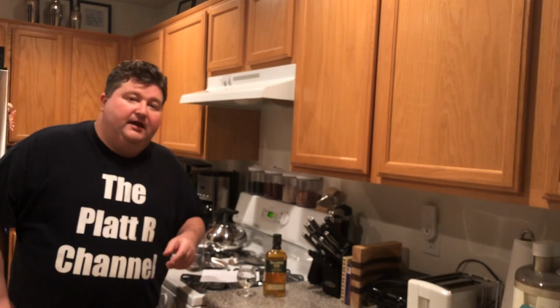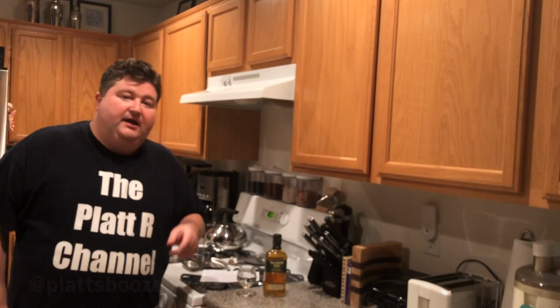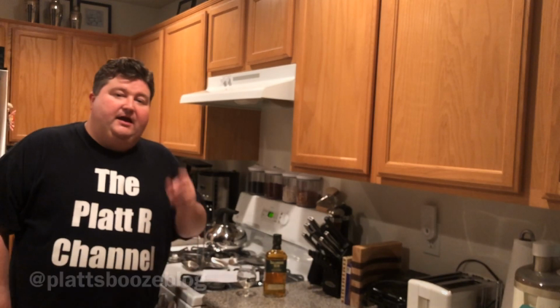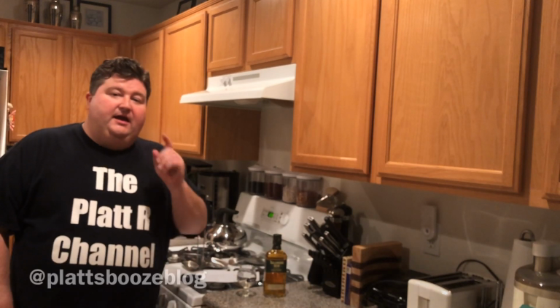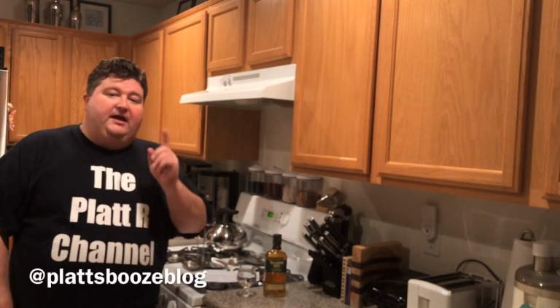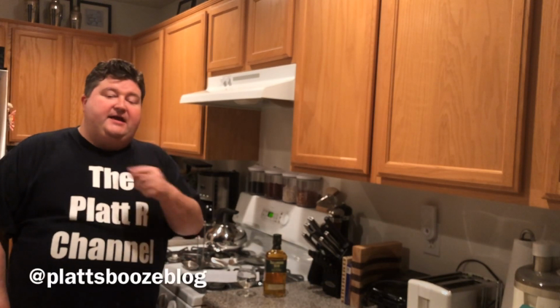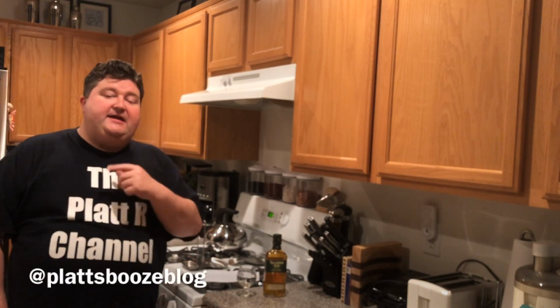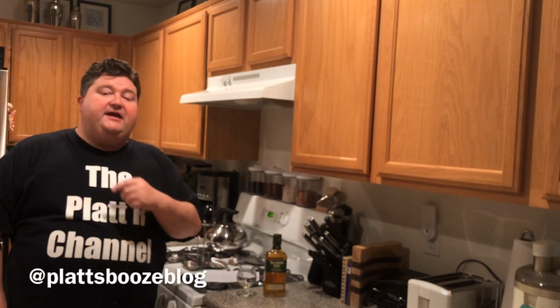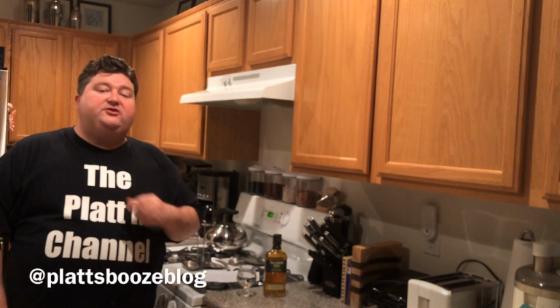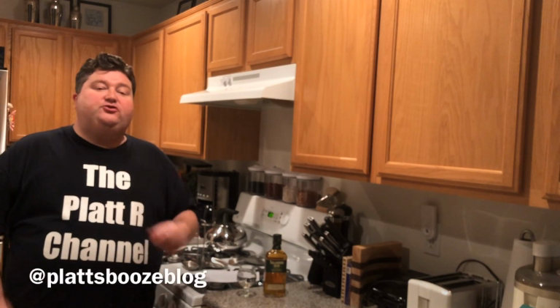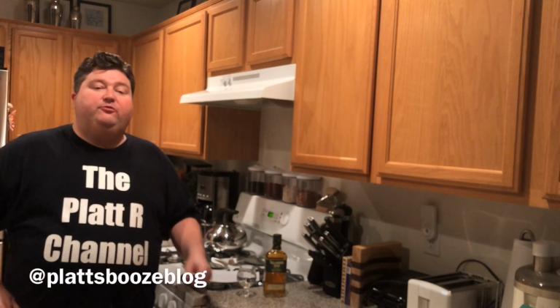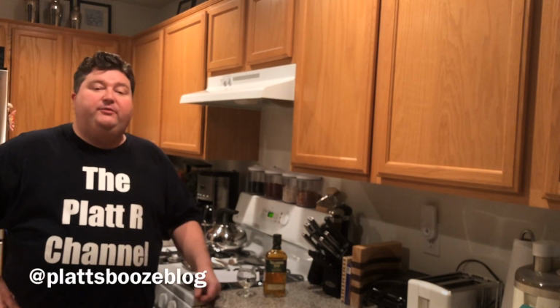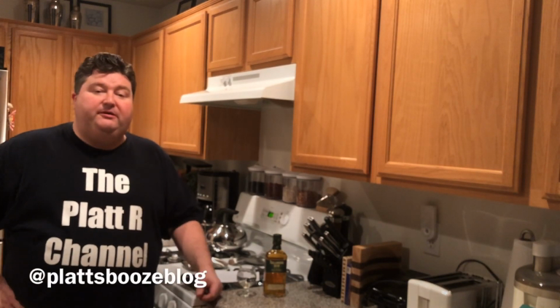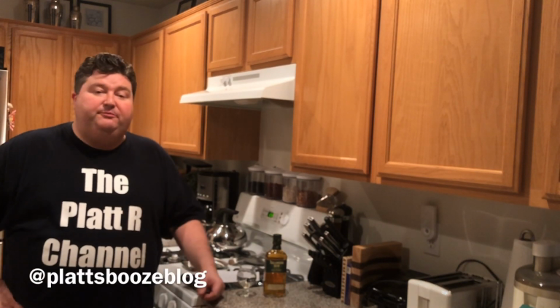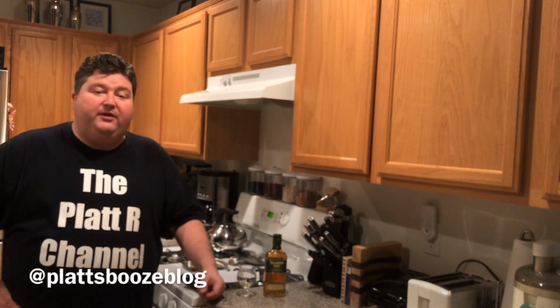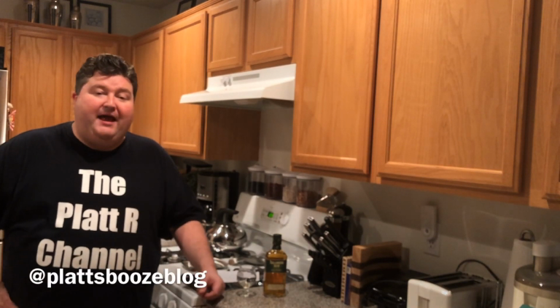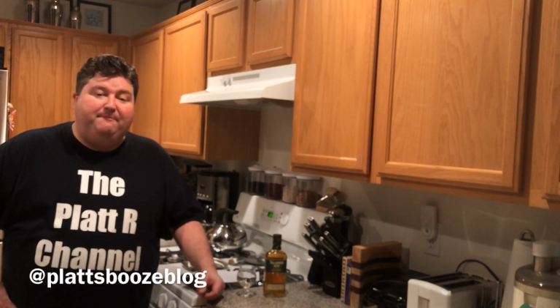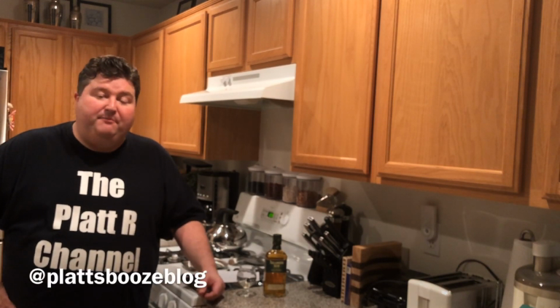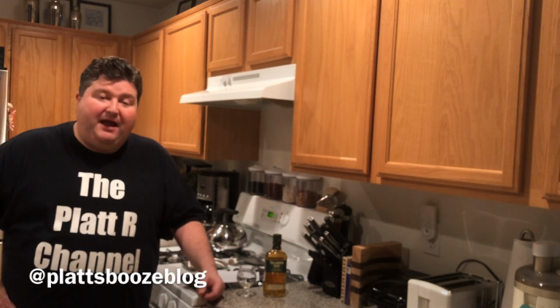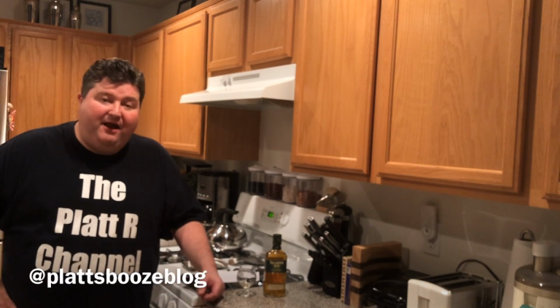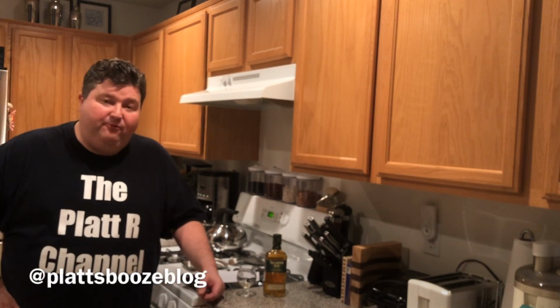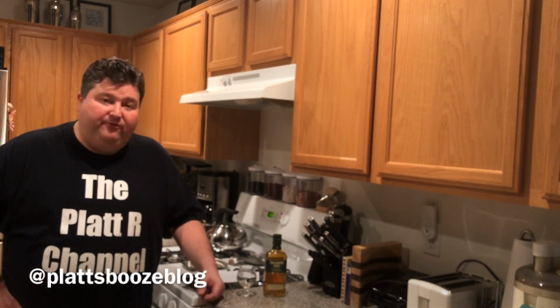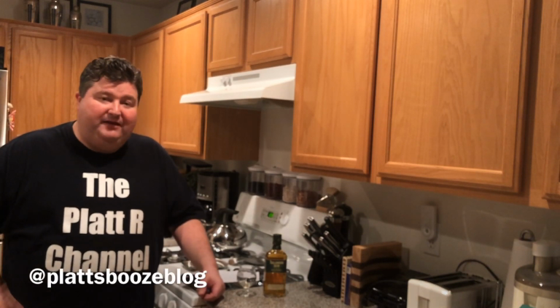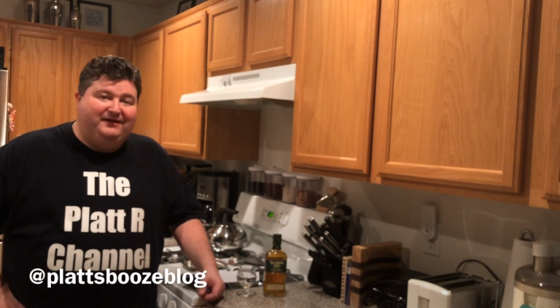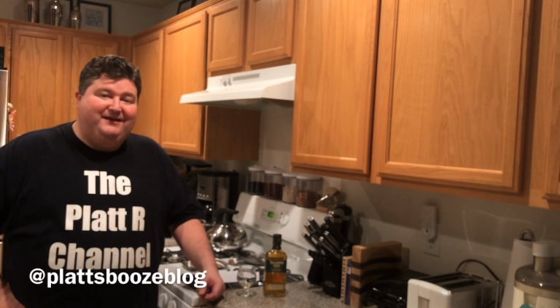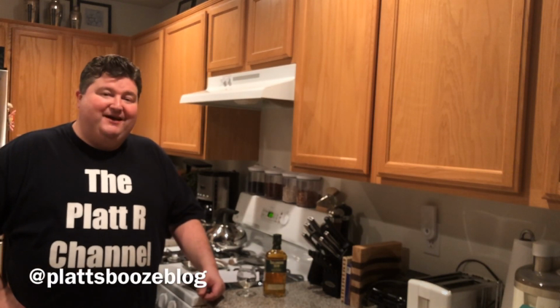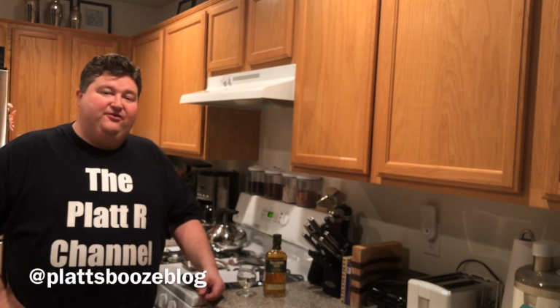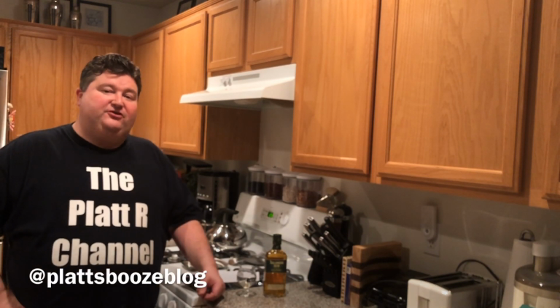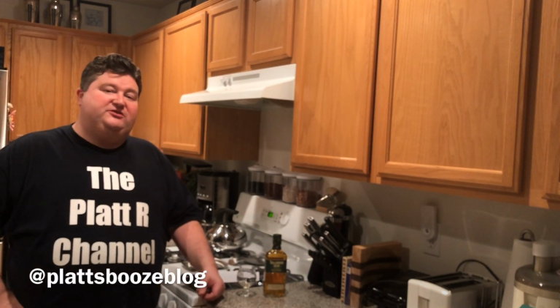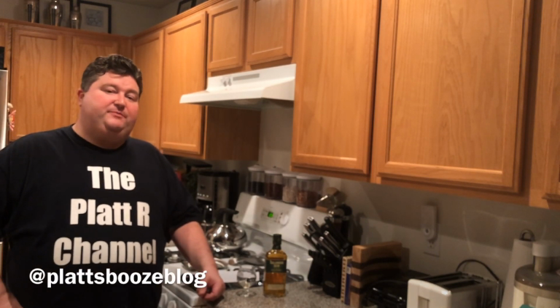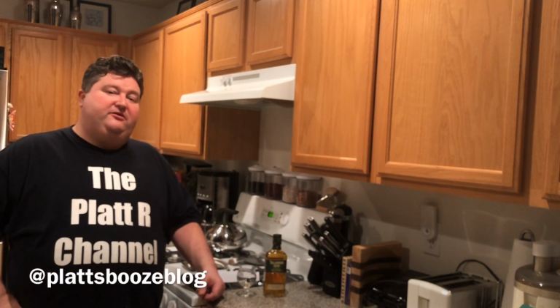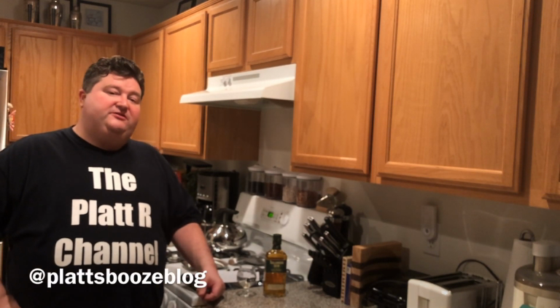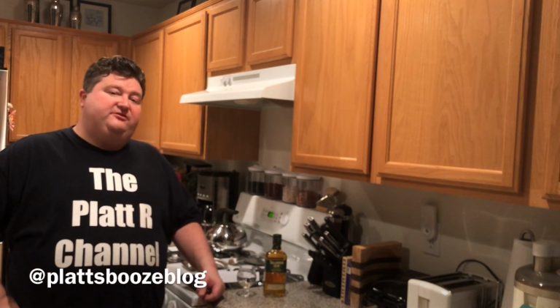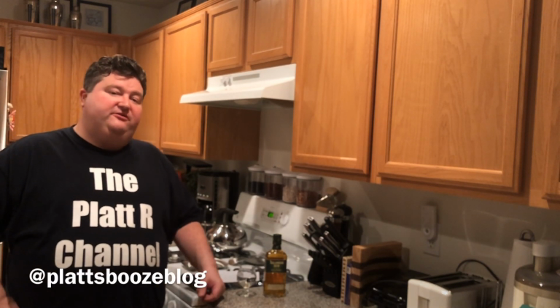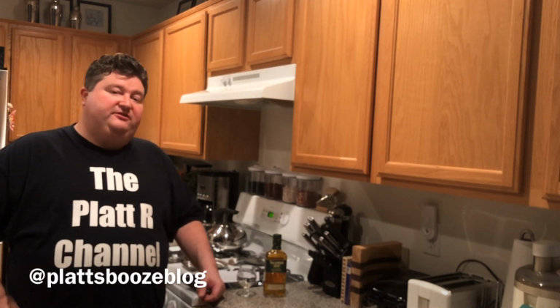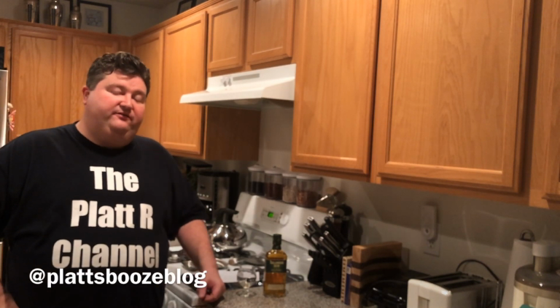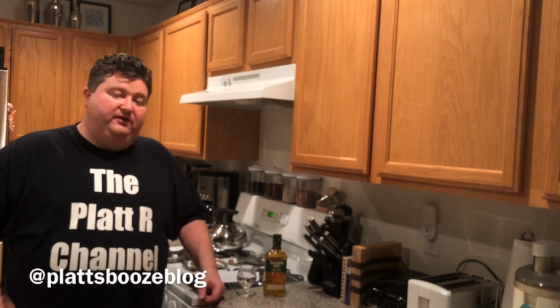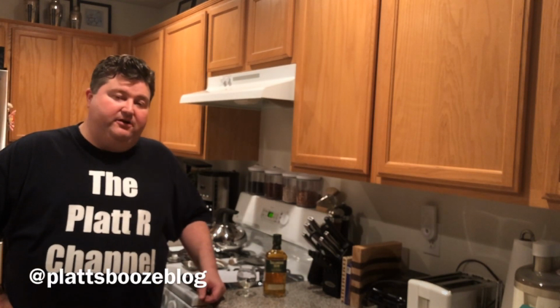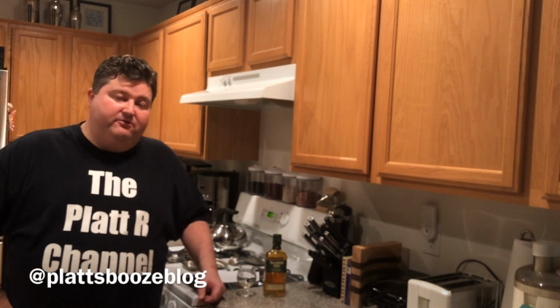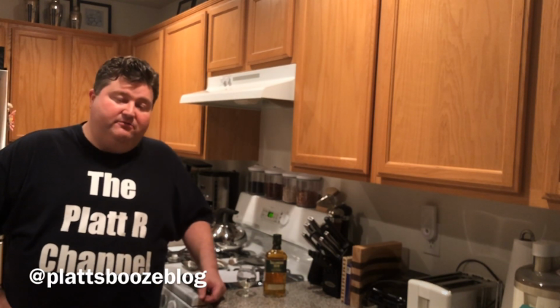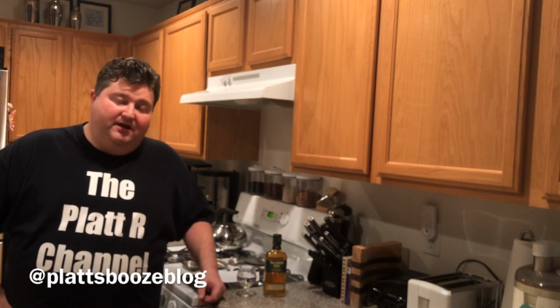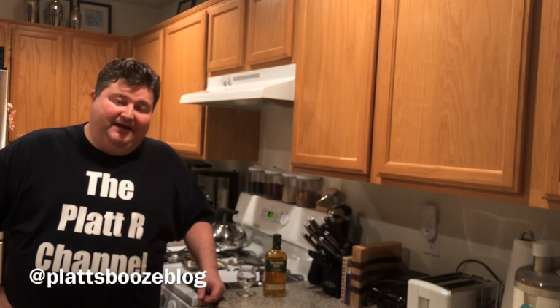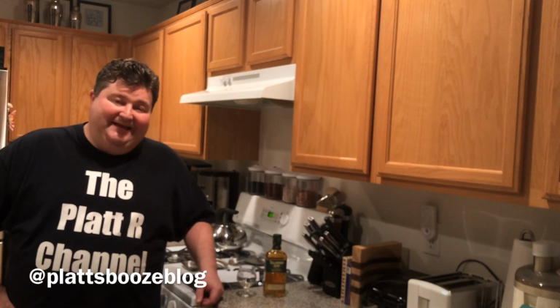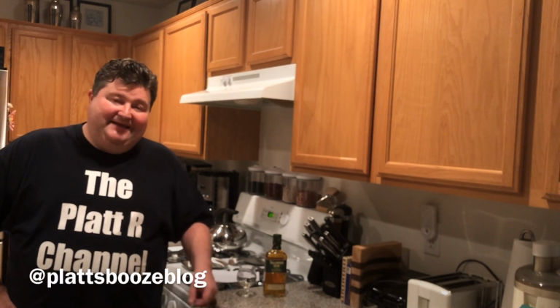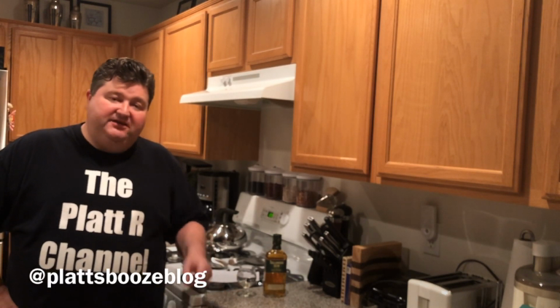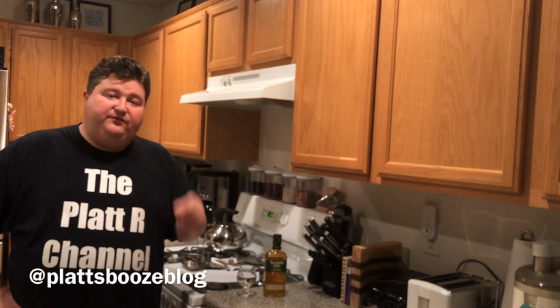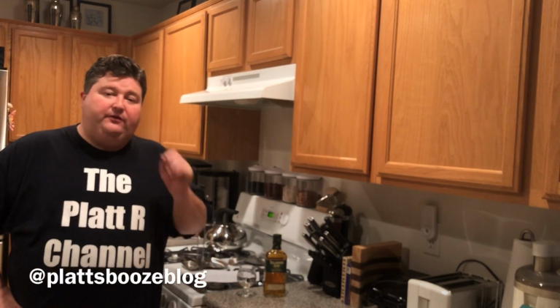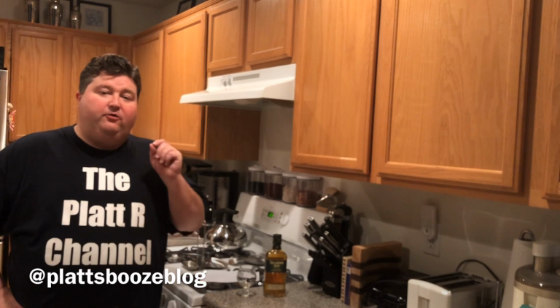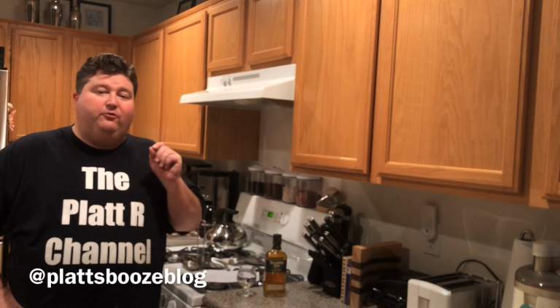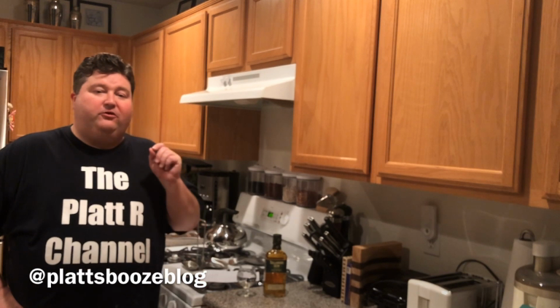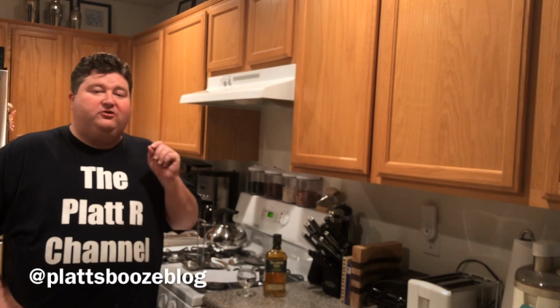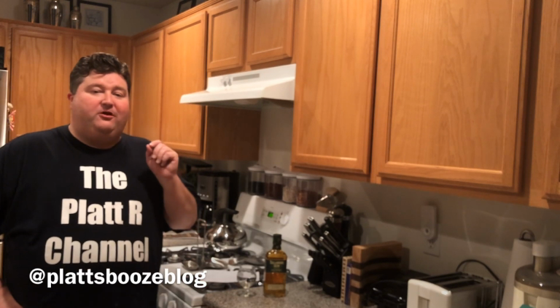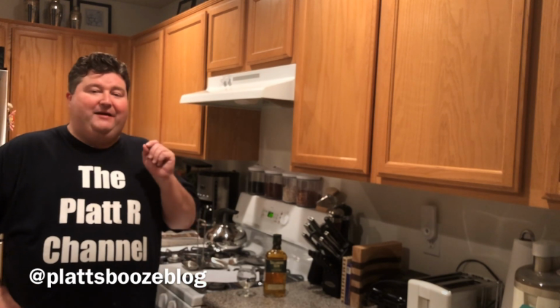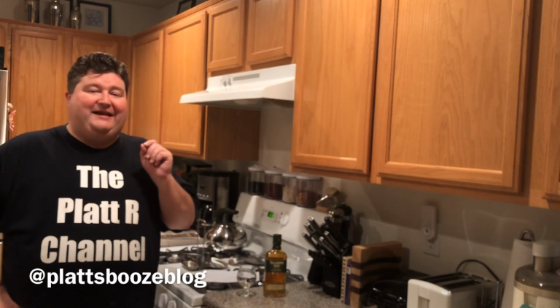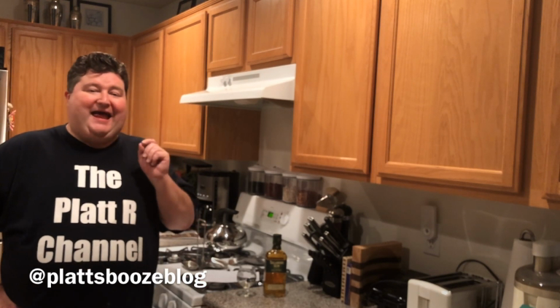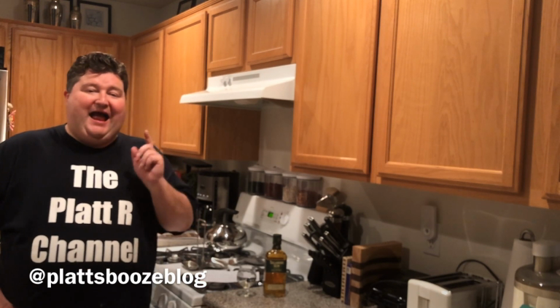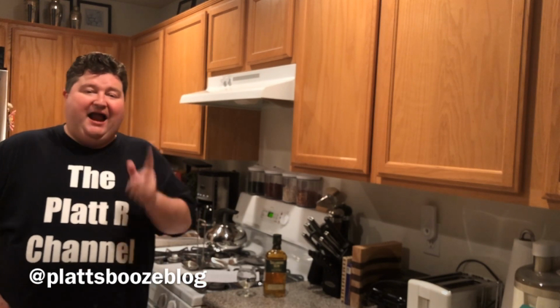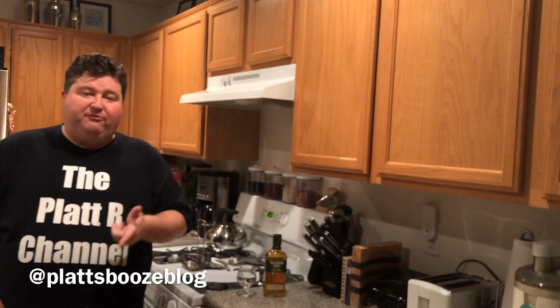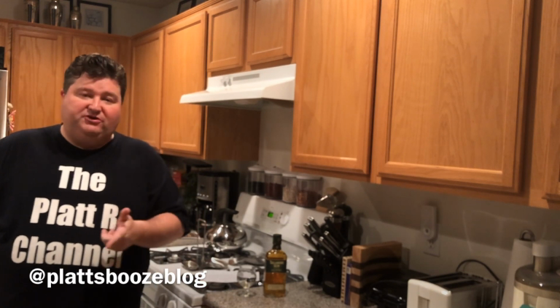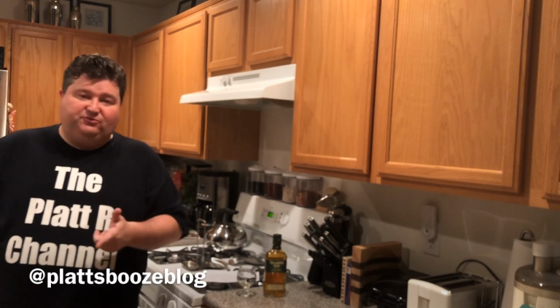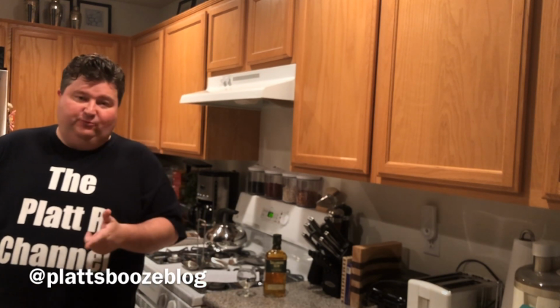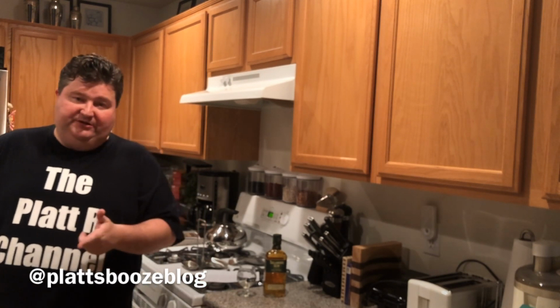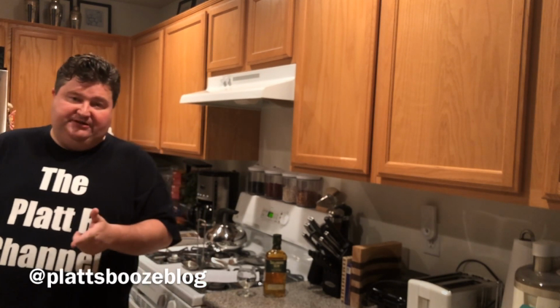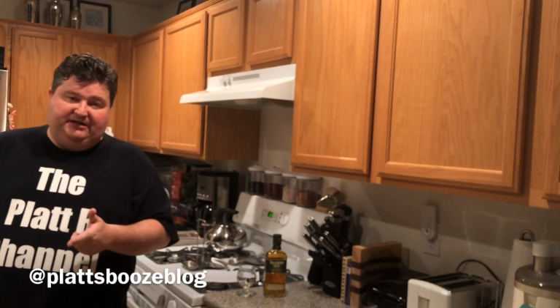Hey gang, it's everybody Platt back with another Spirit Series video. In this video we're going to talk about Irish whiskey.